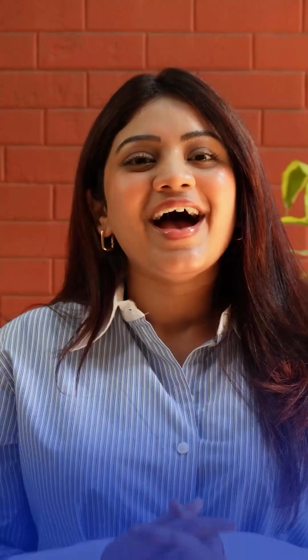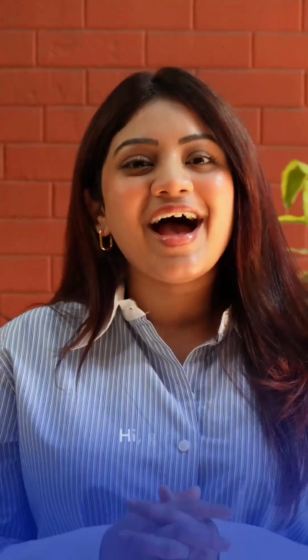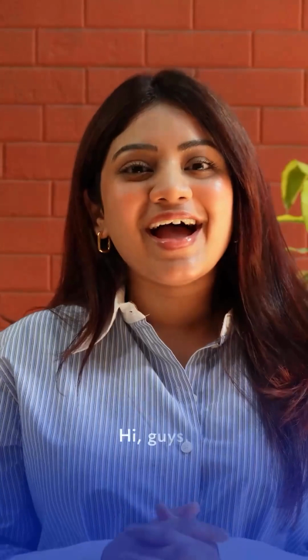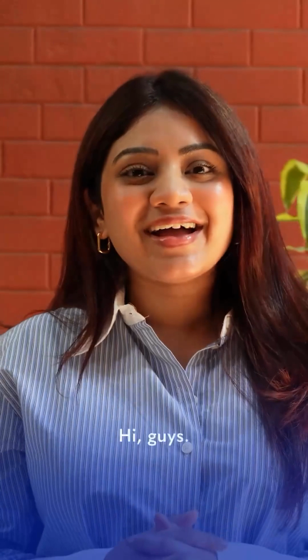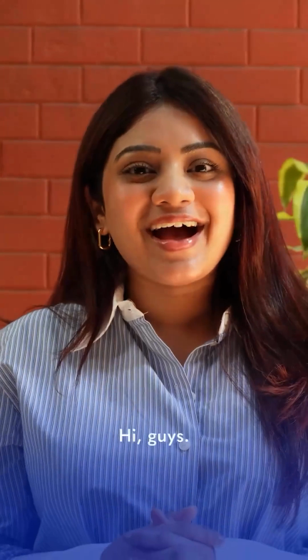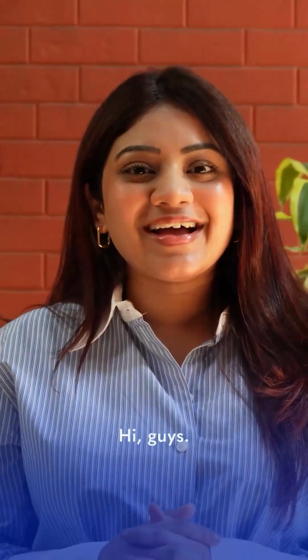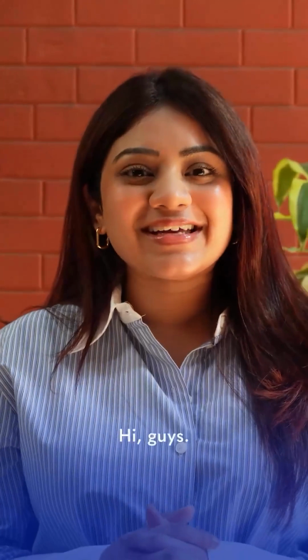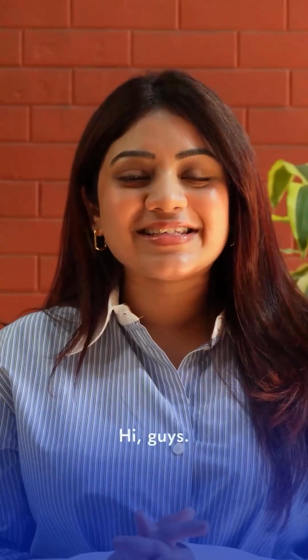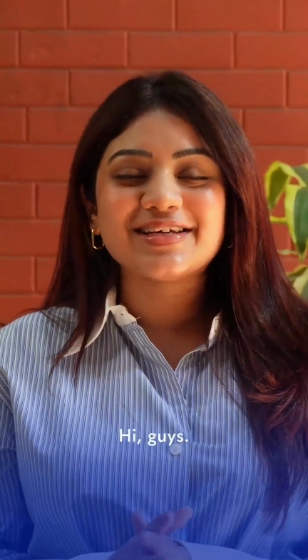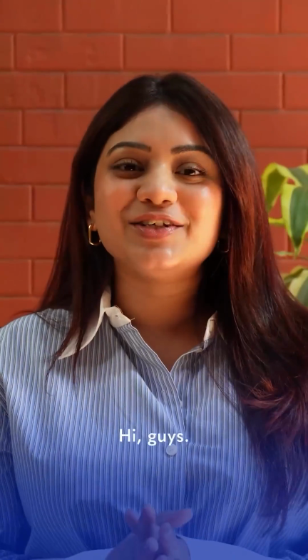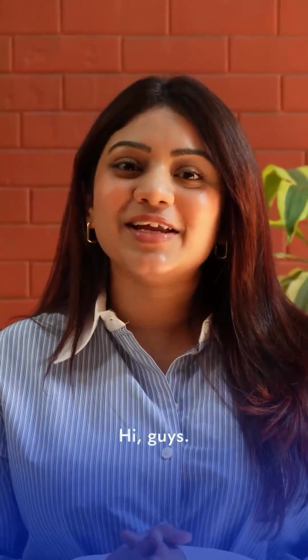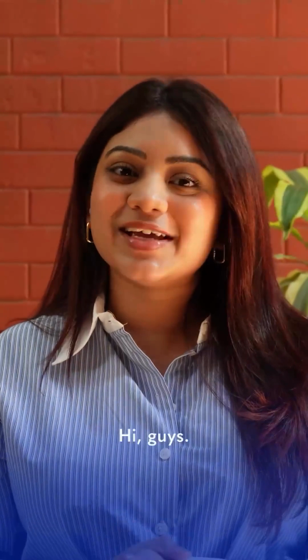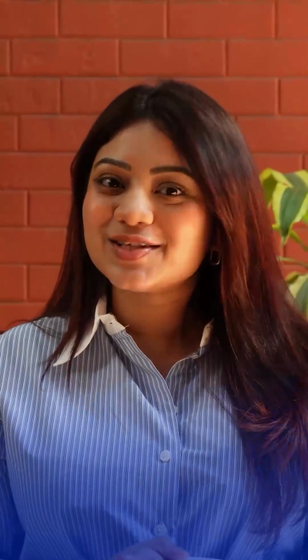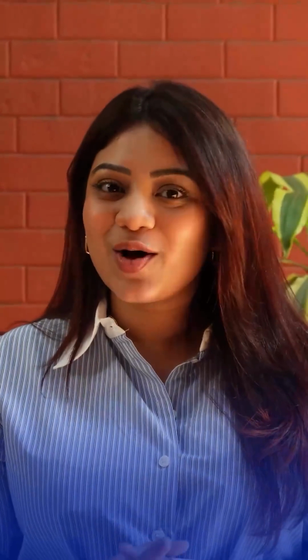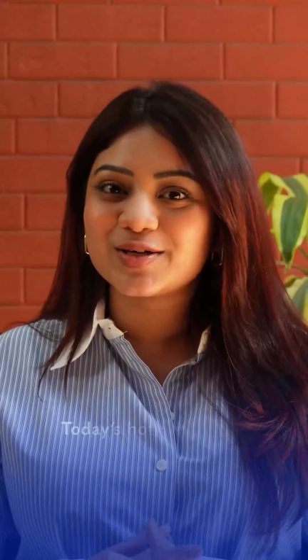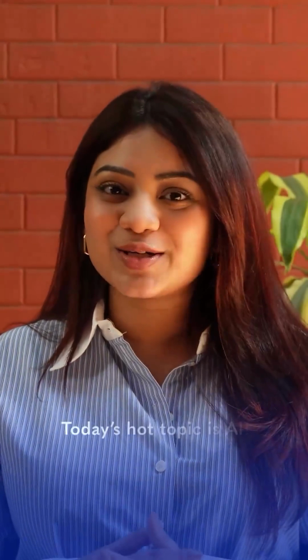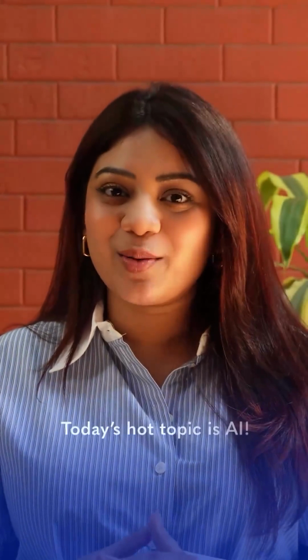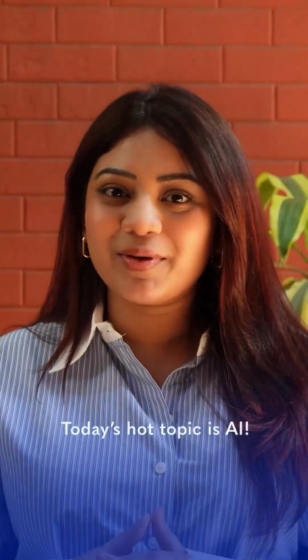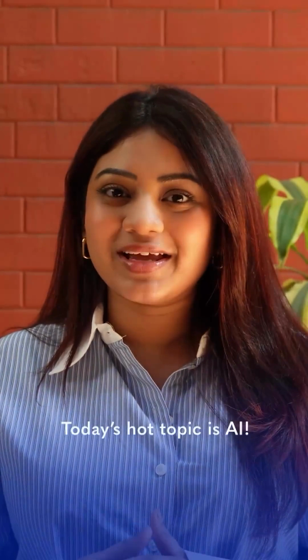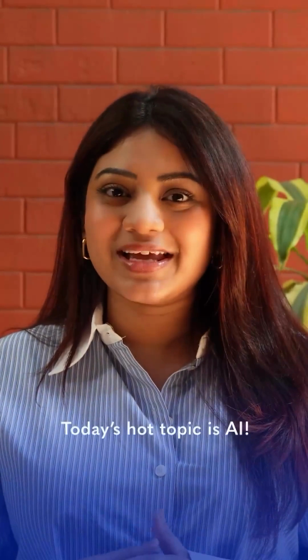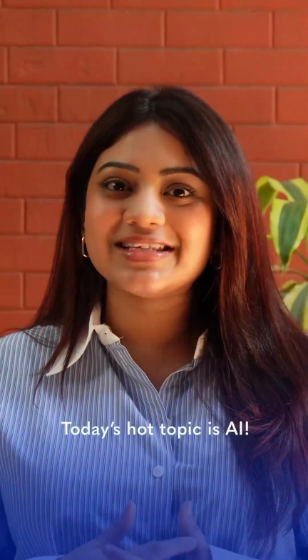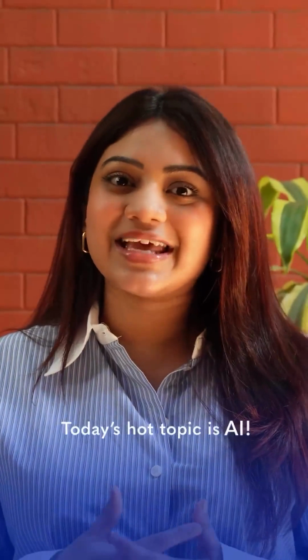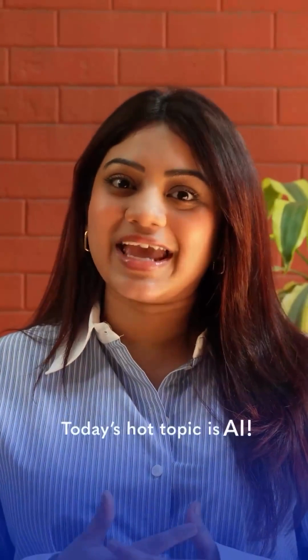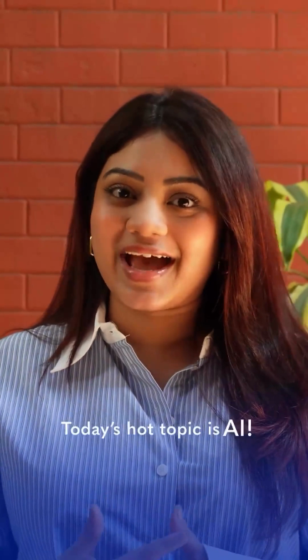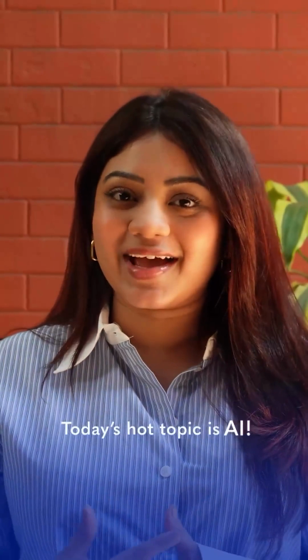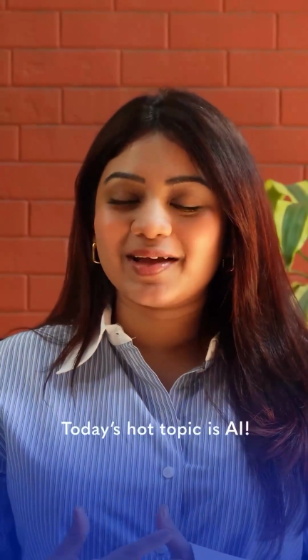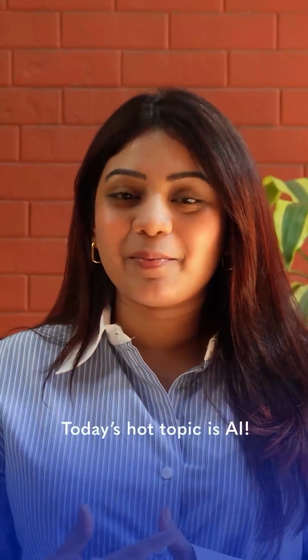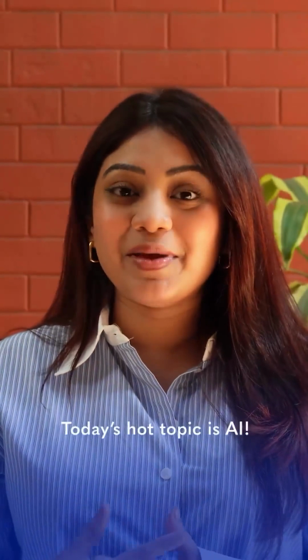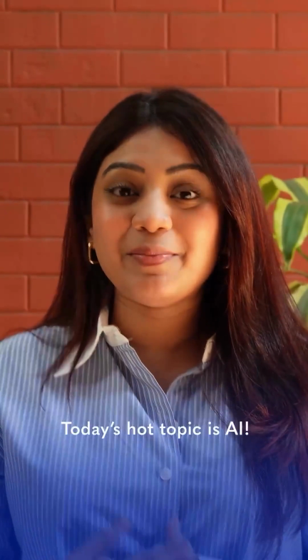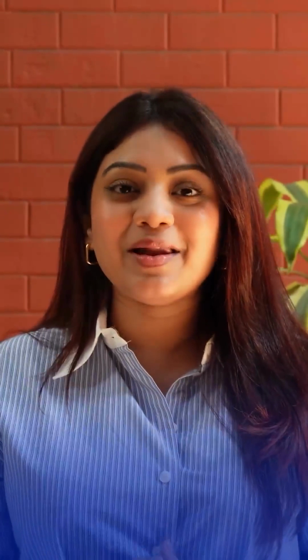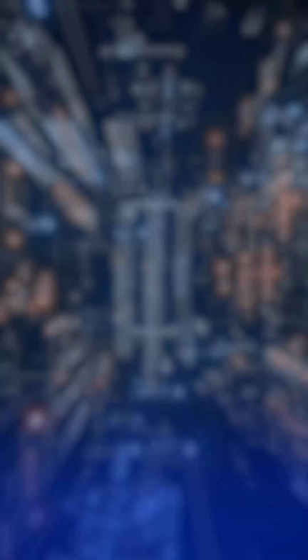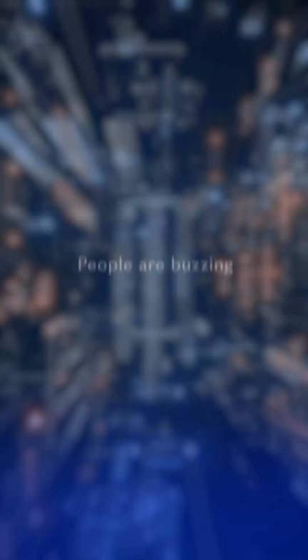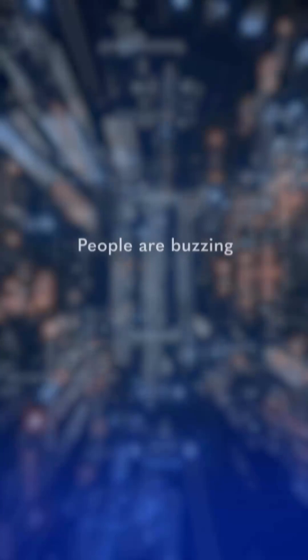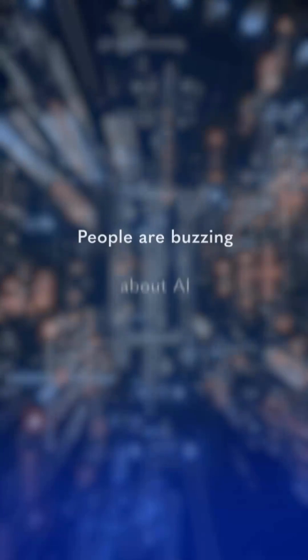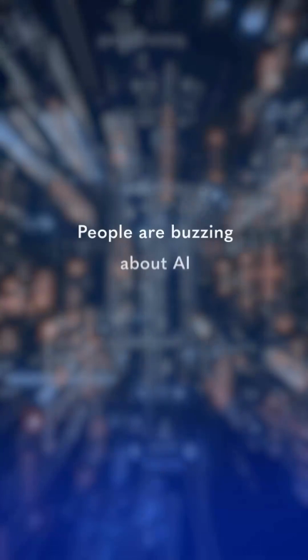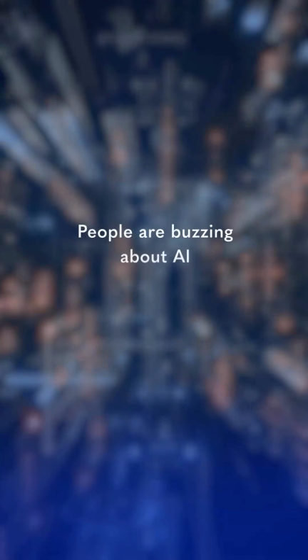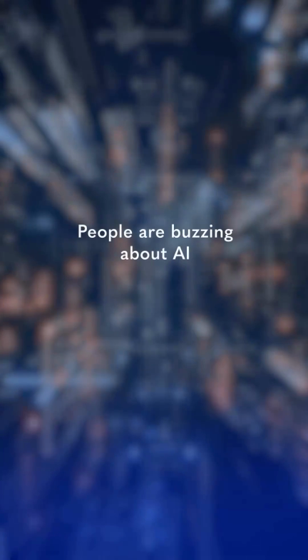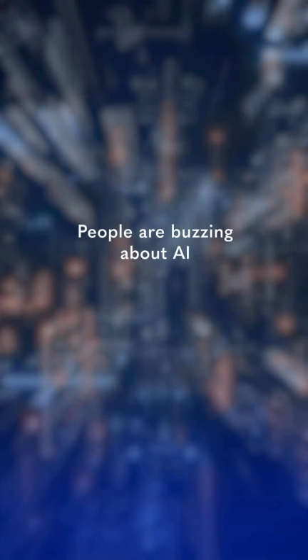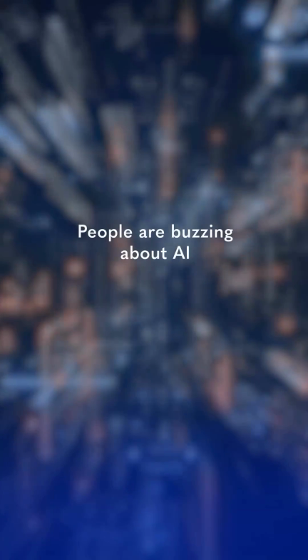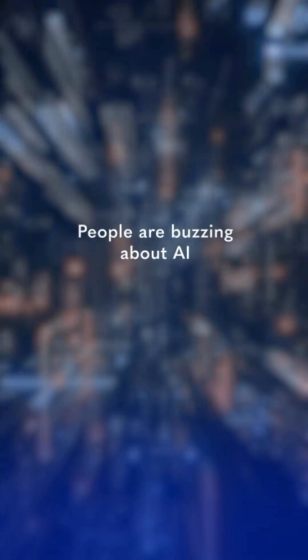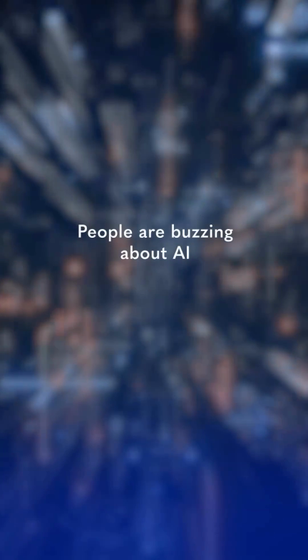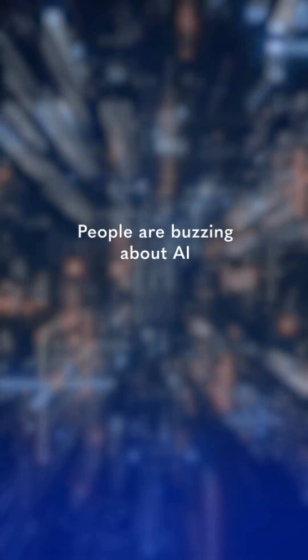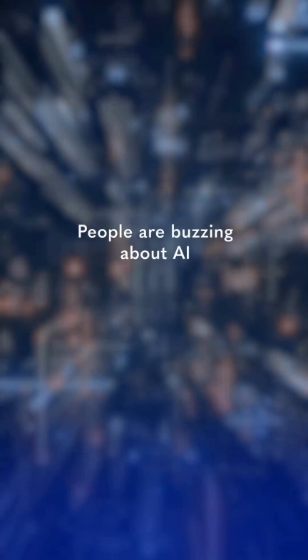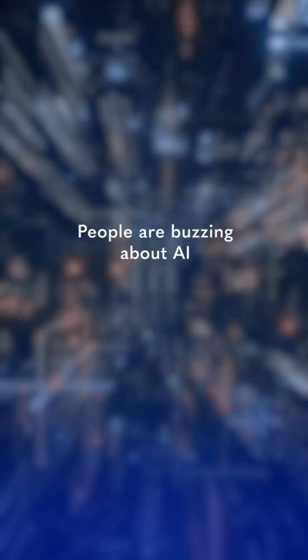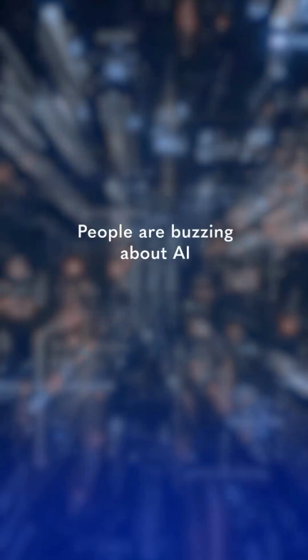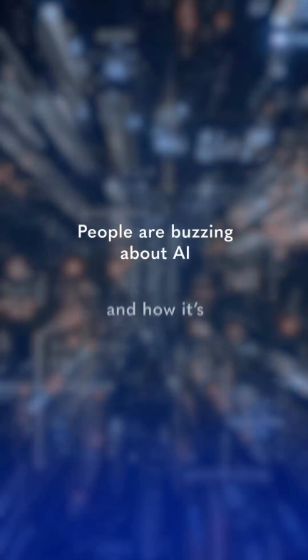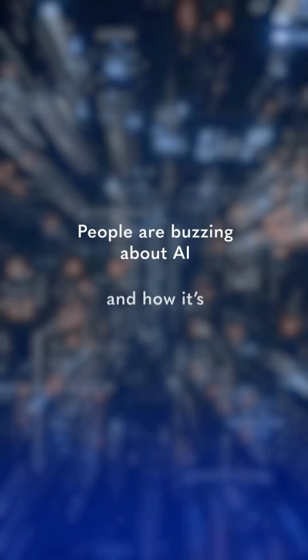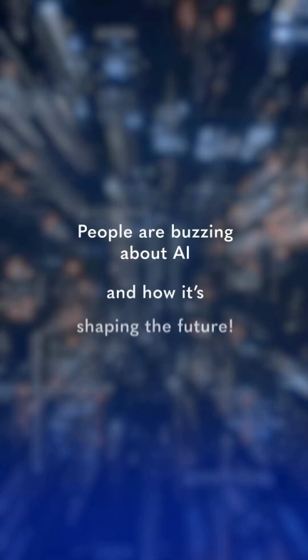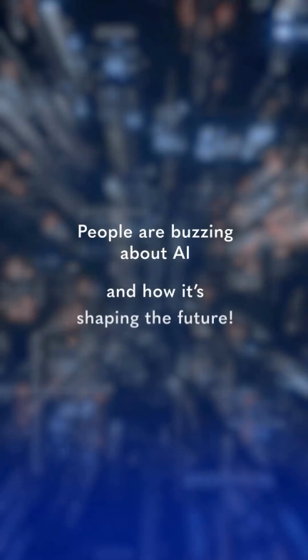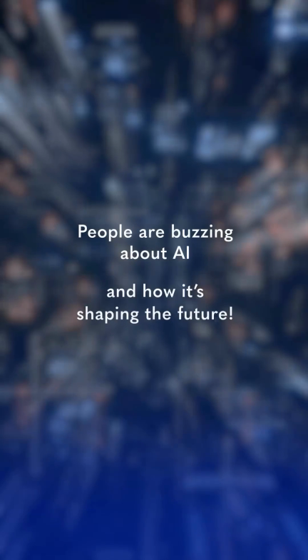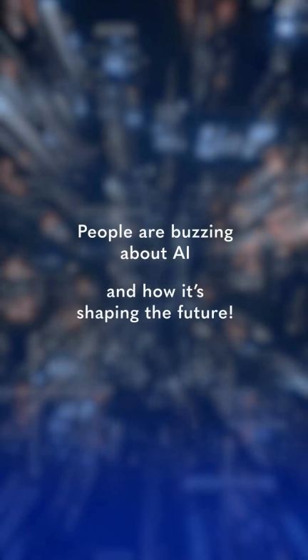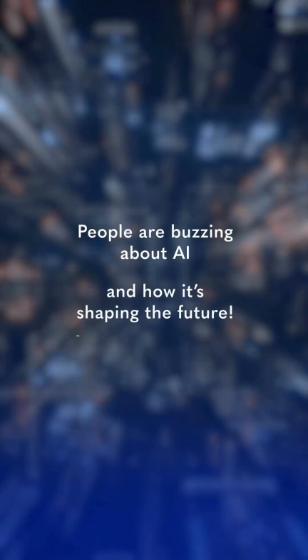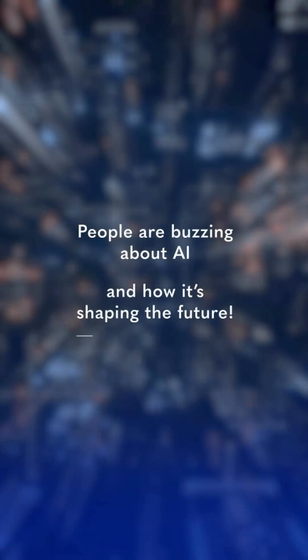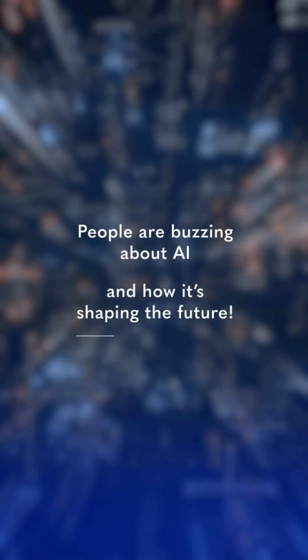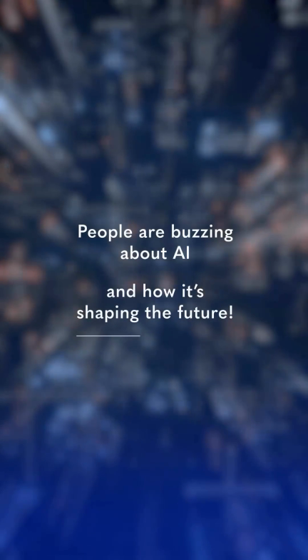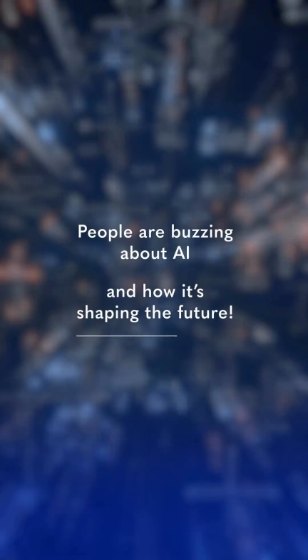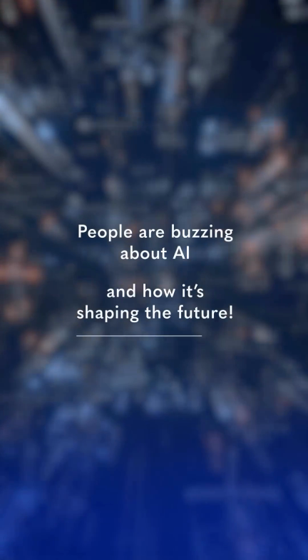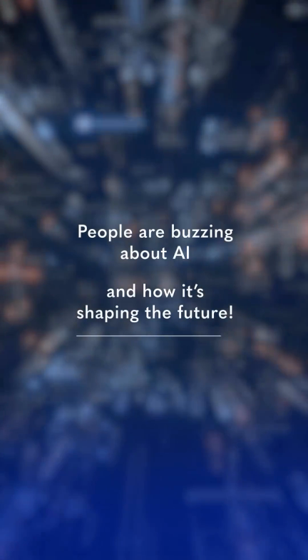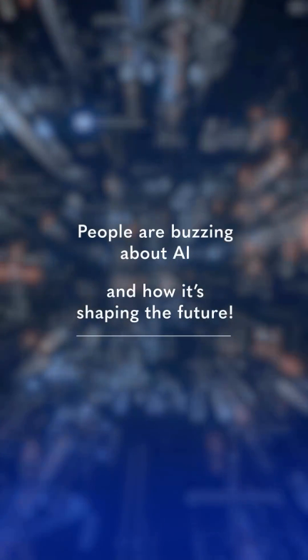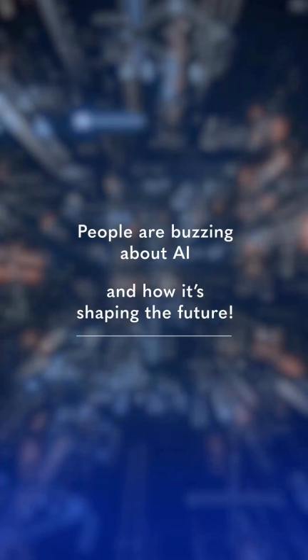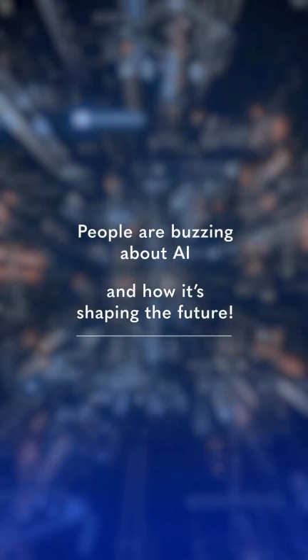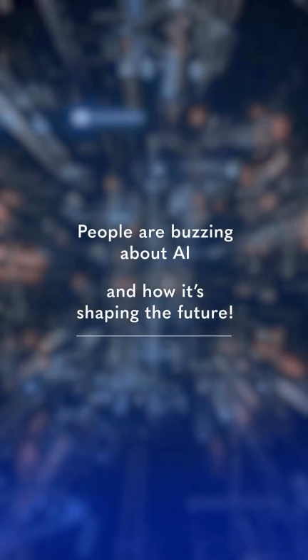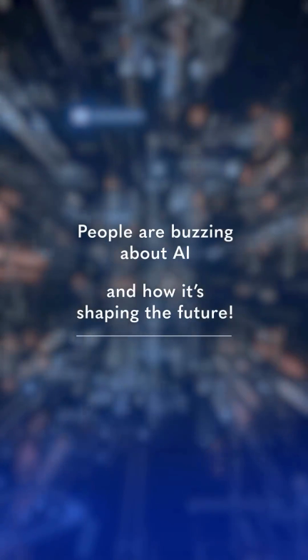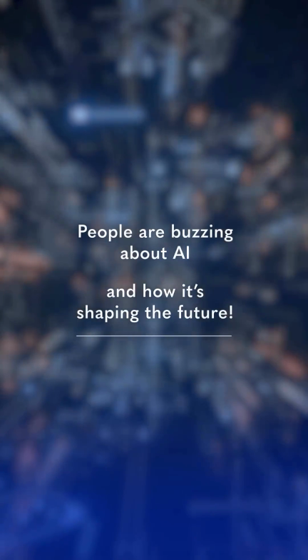Hi guys, today's hot topic is AI. People are buzzing about AI and how it's shaping the future in feeling good.